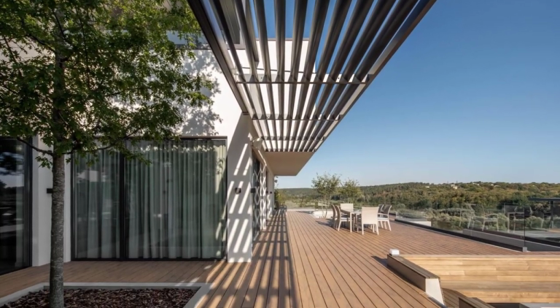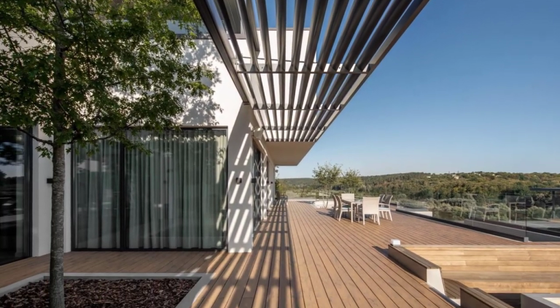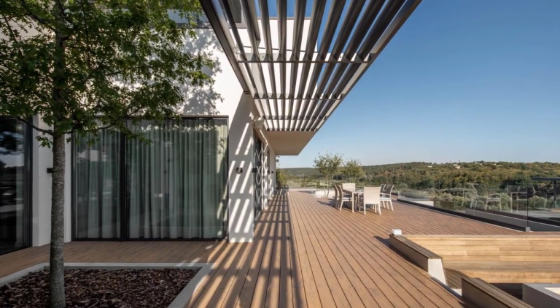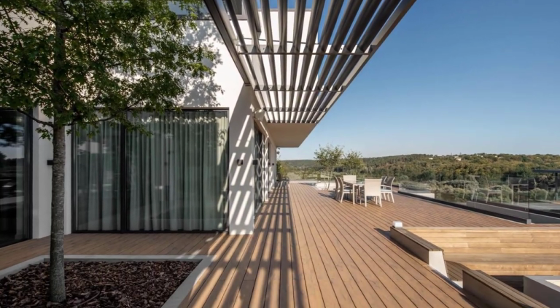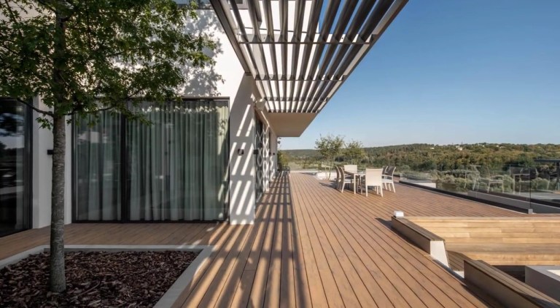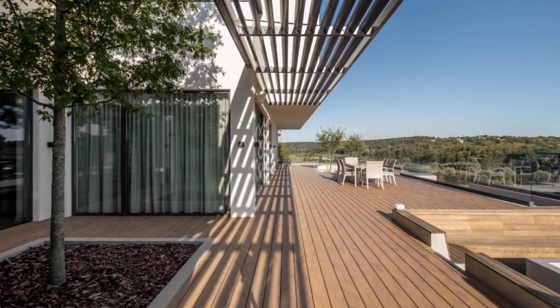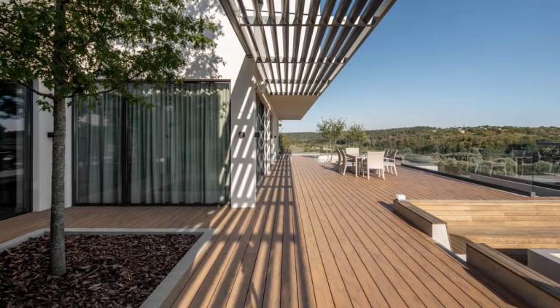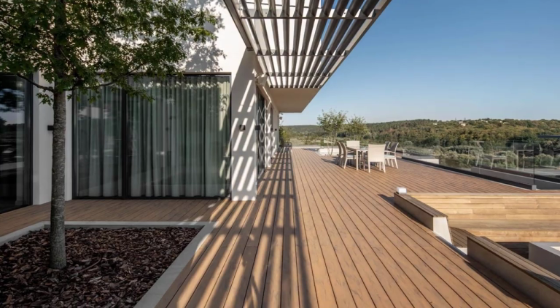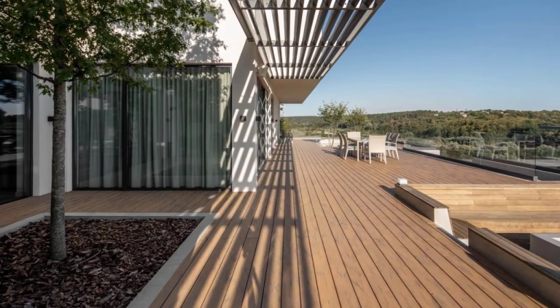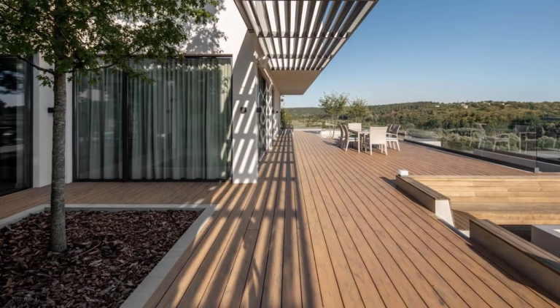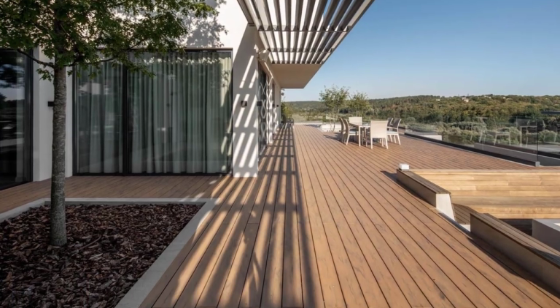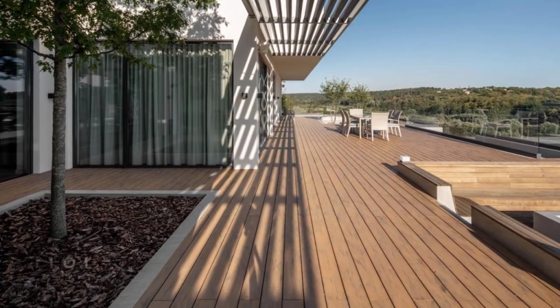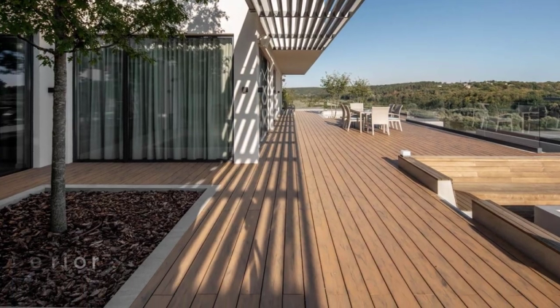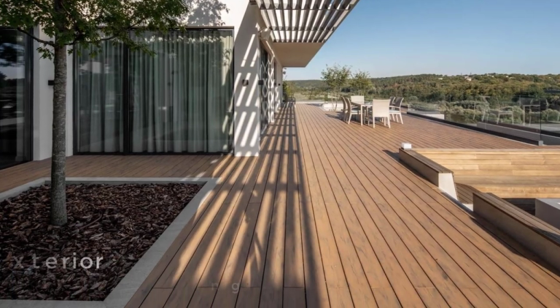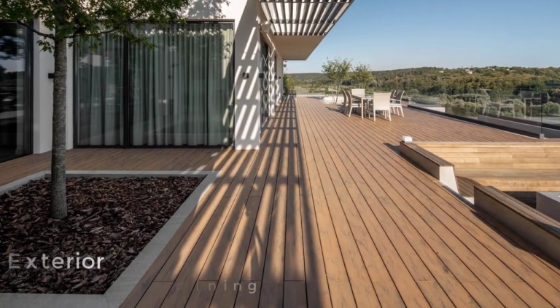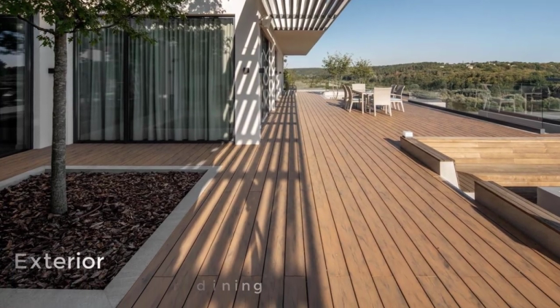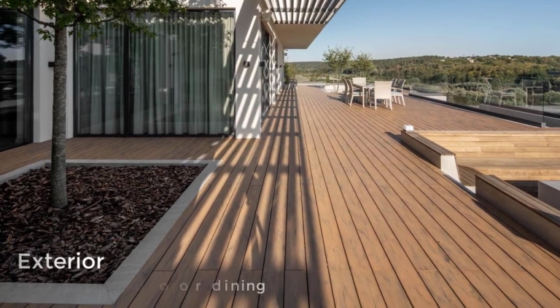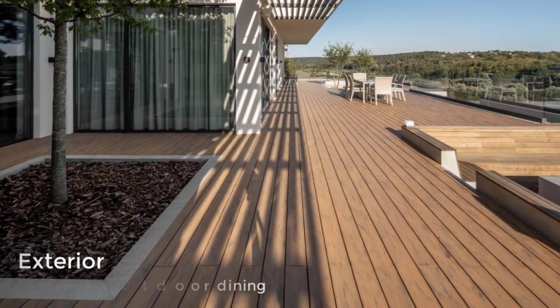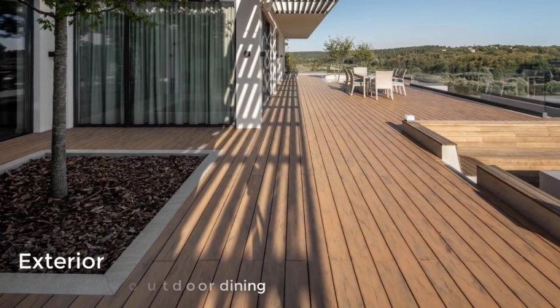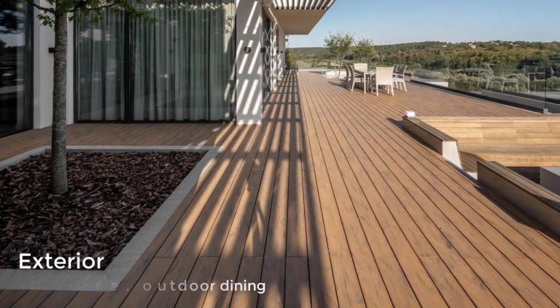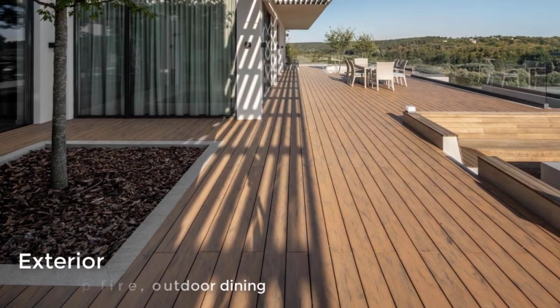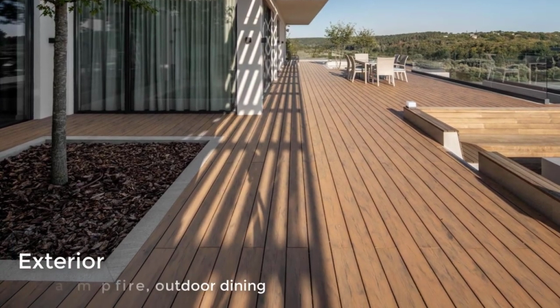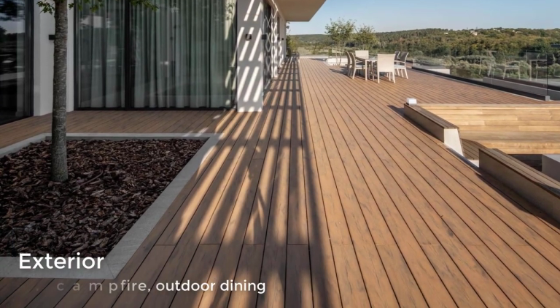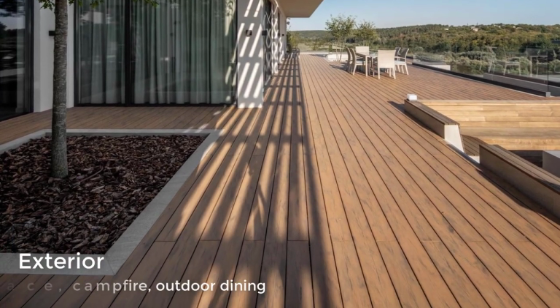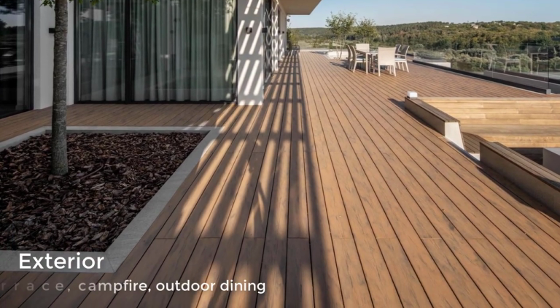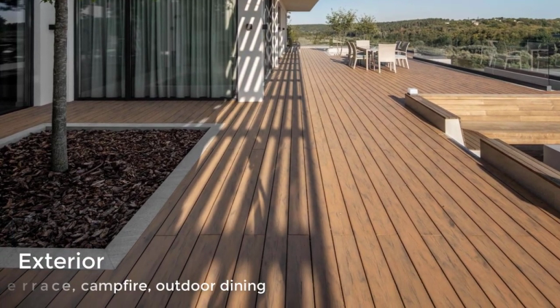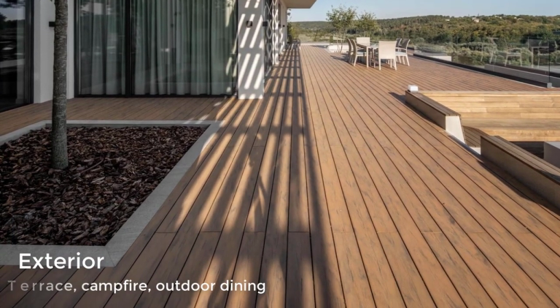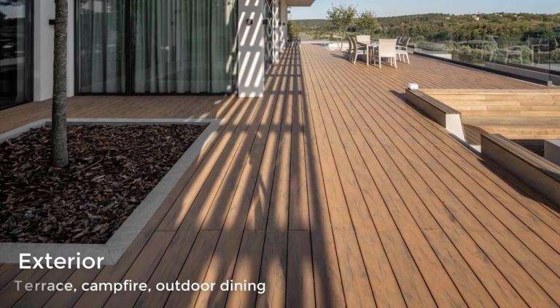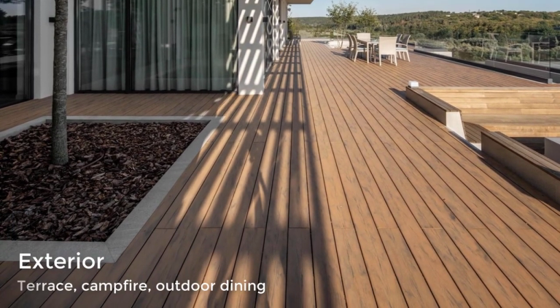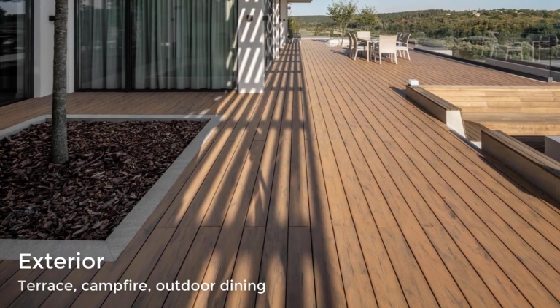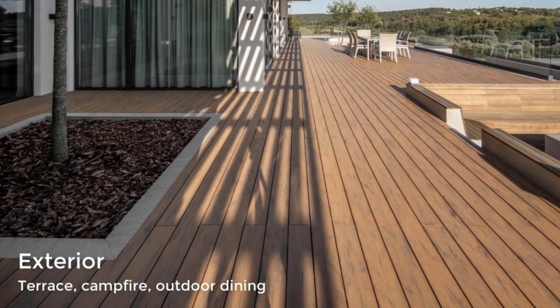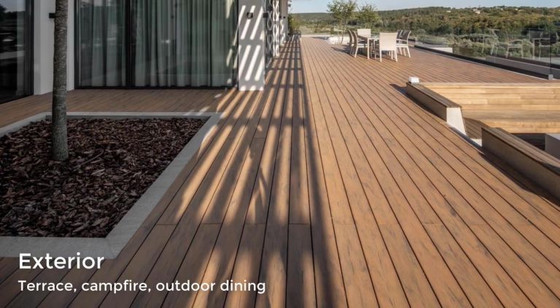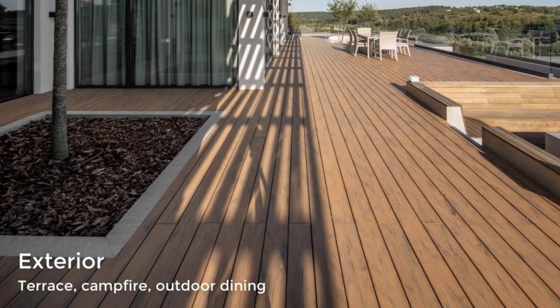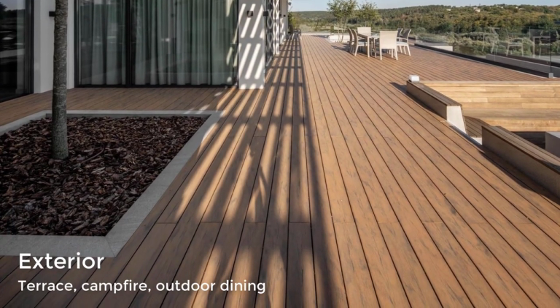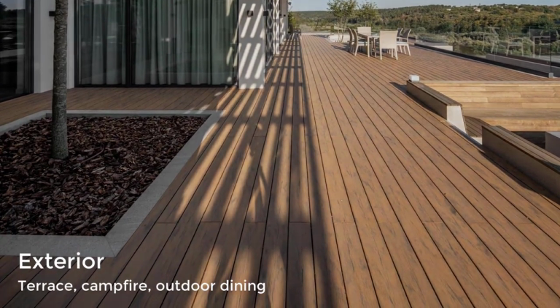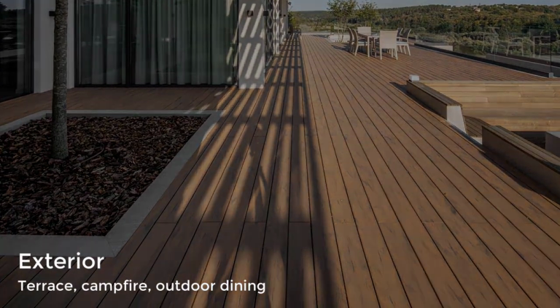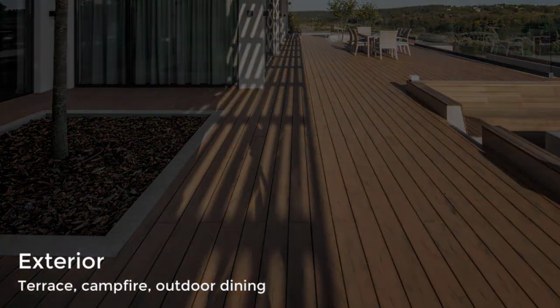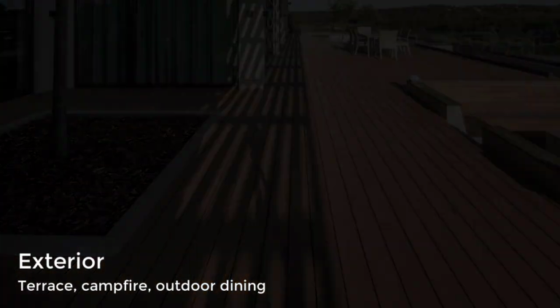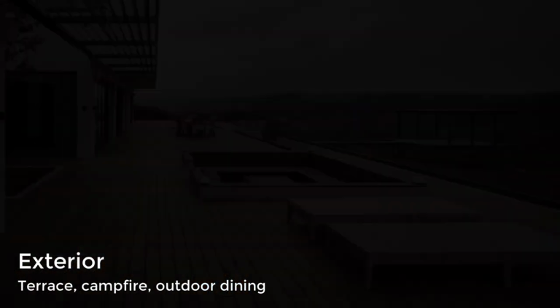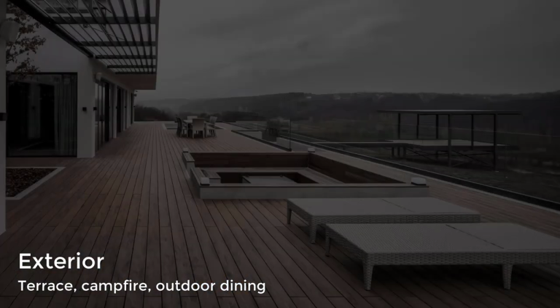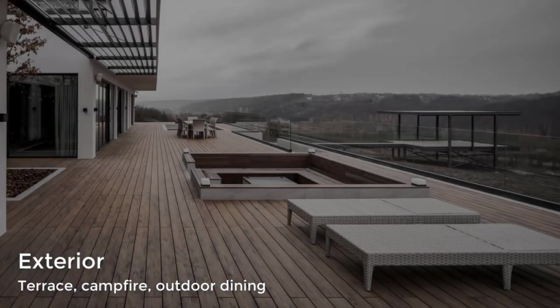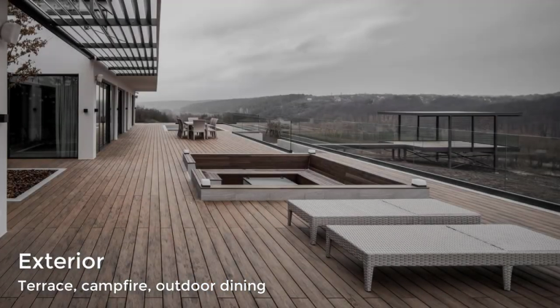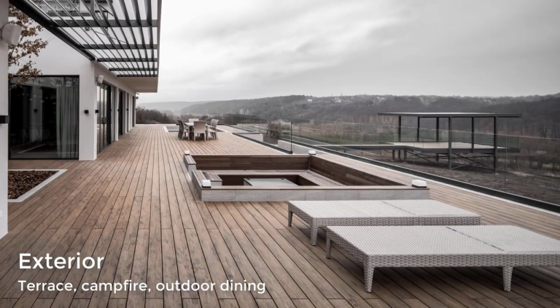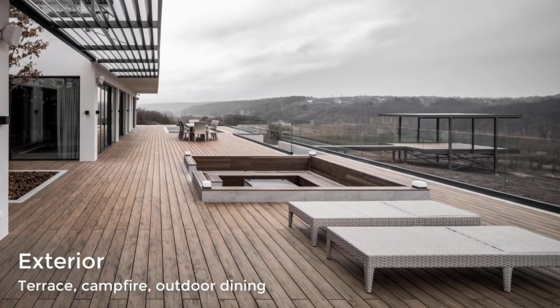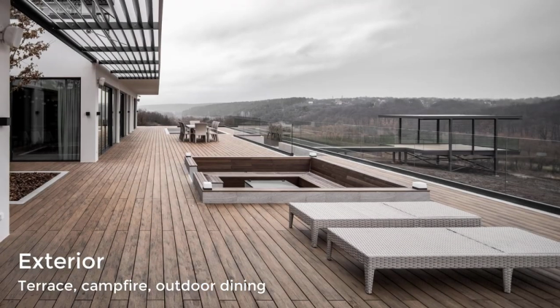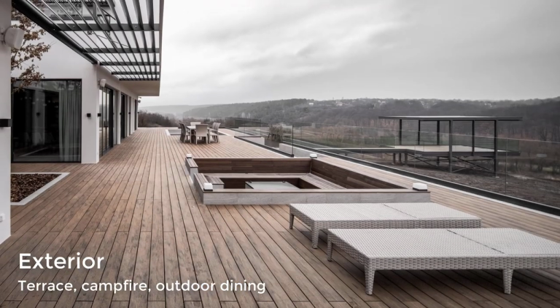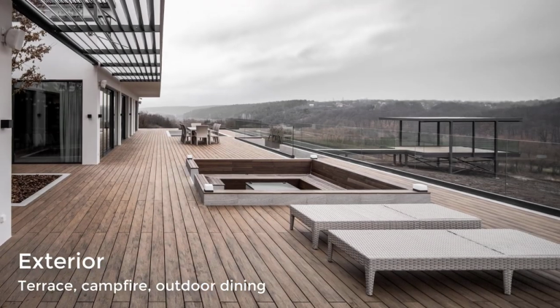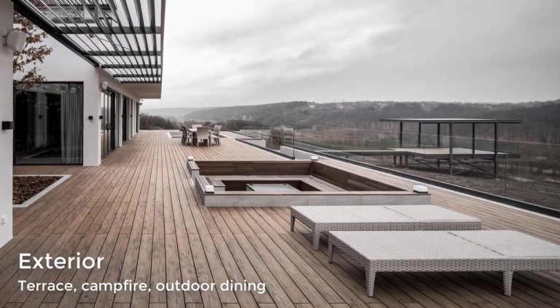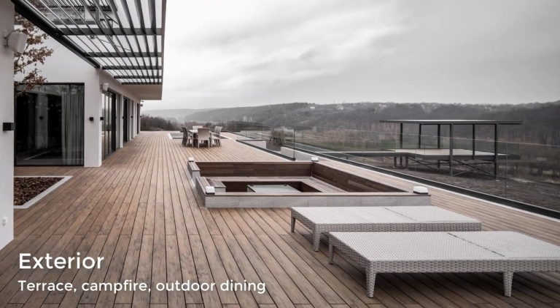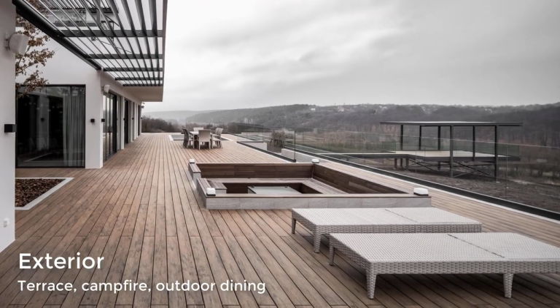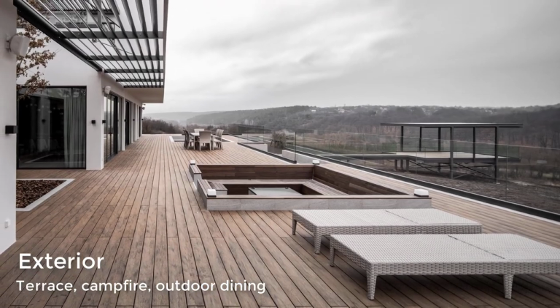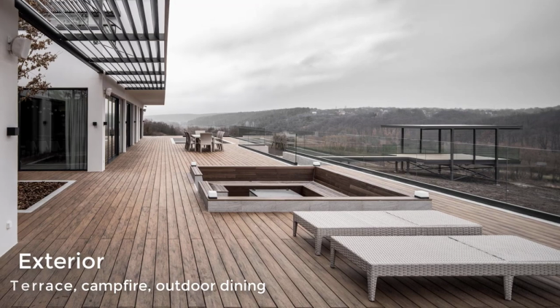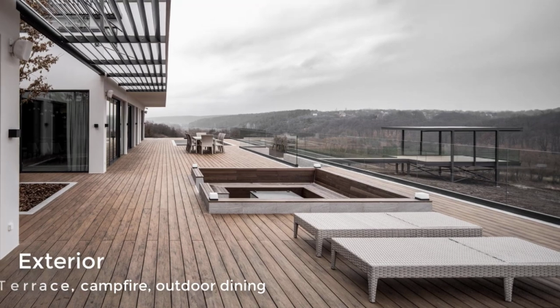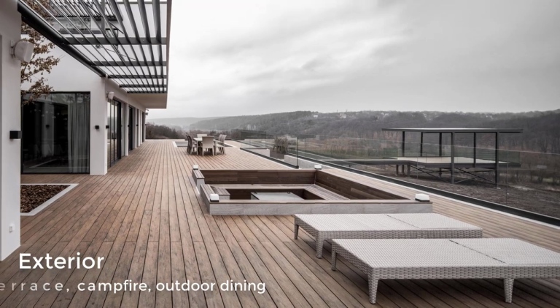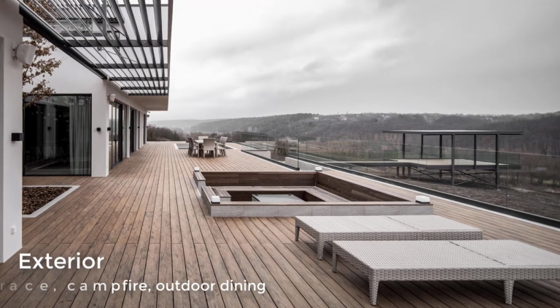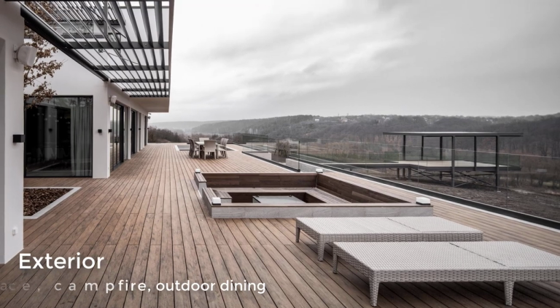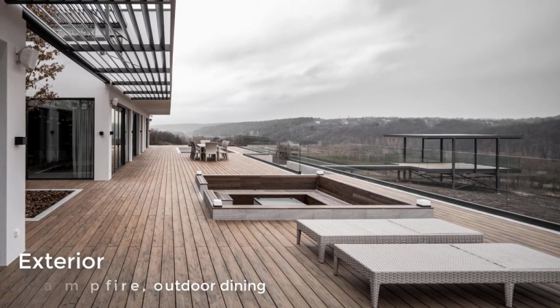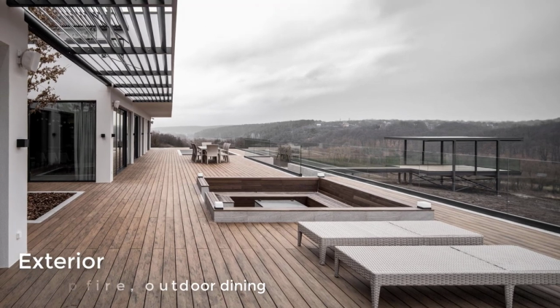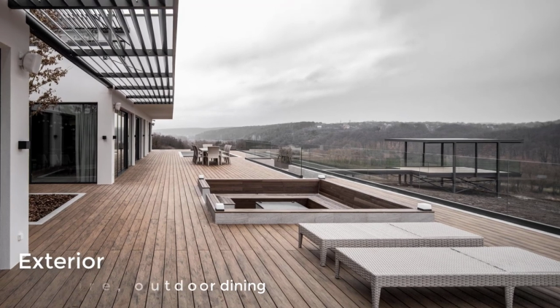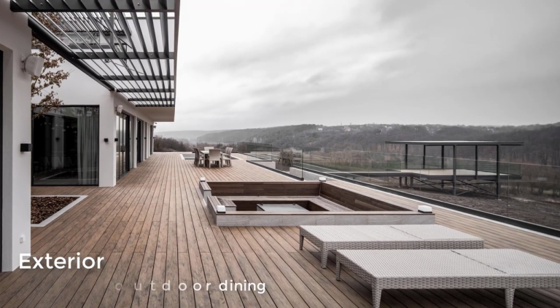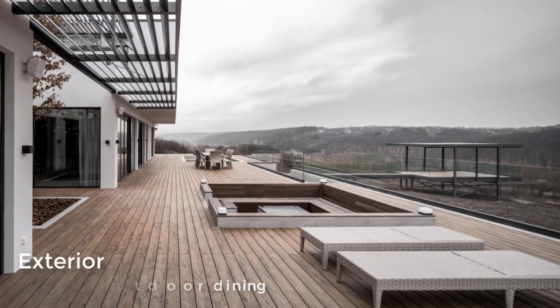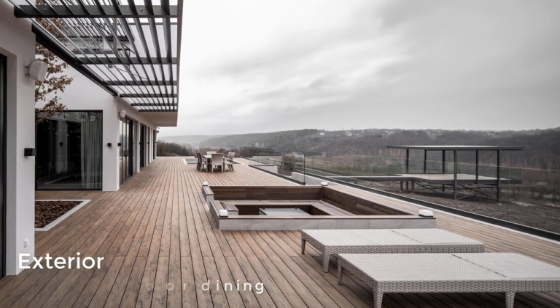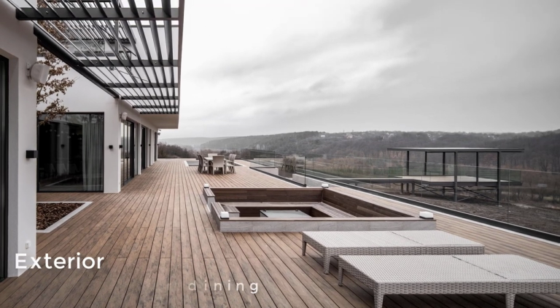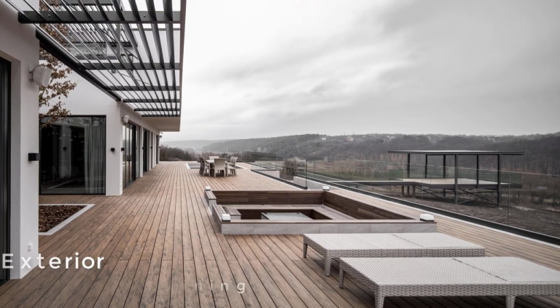There is a roomy terrace designed as a relaxing zone with lounges, a dining zone, and a small garden with trees, bushes, and a lawn.